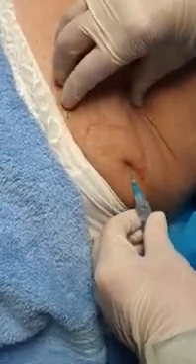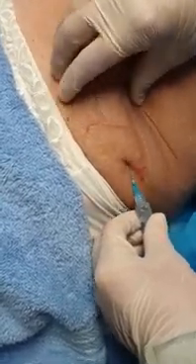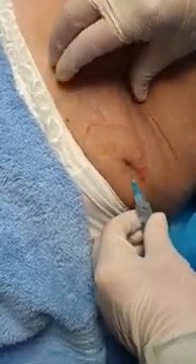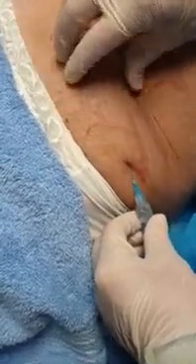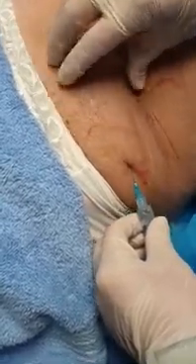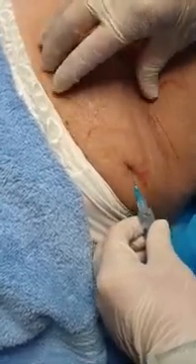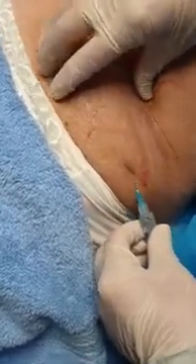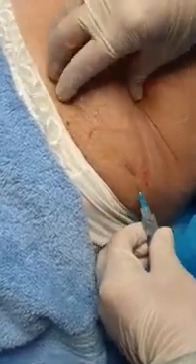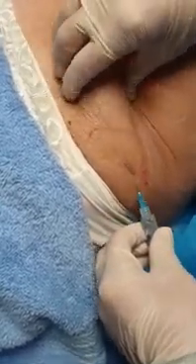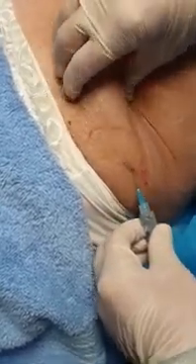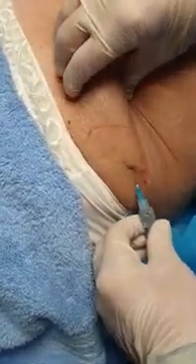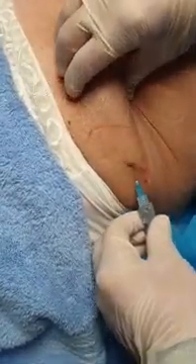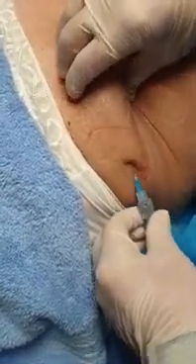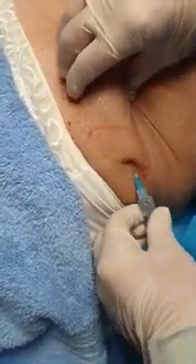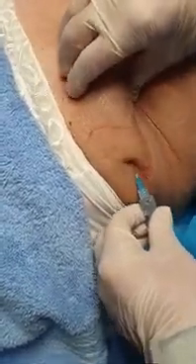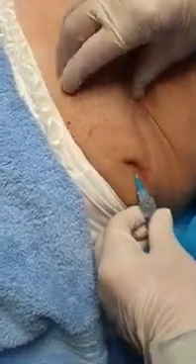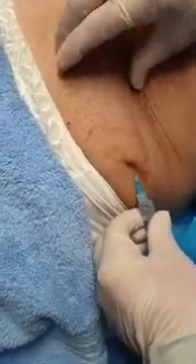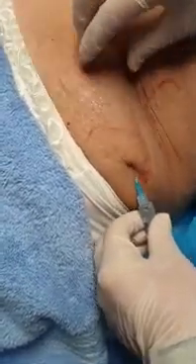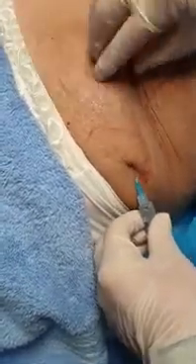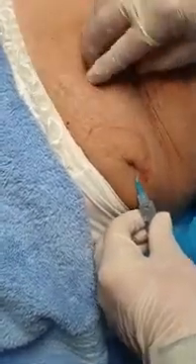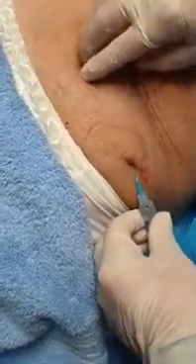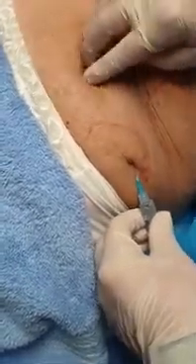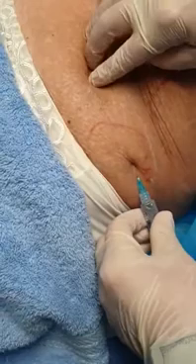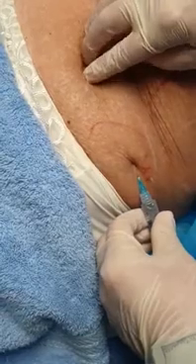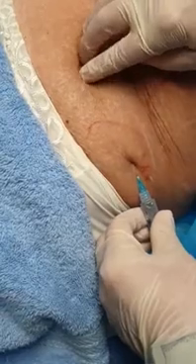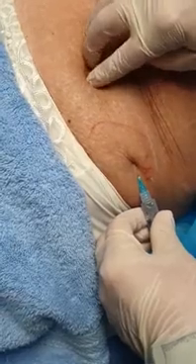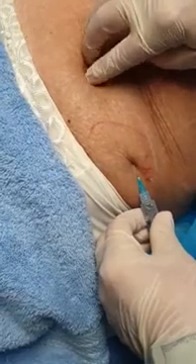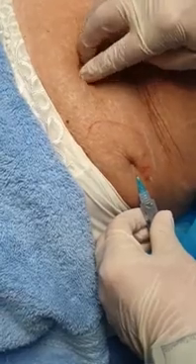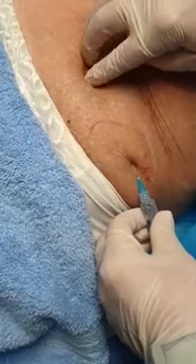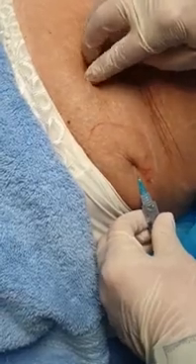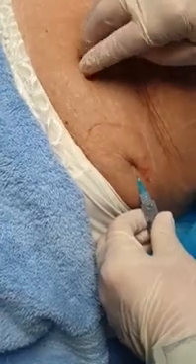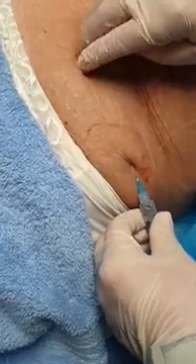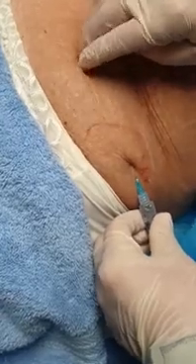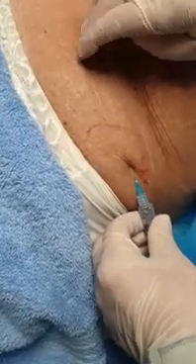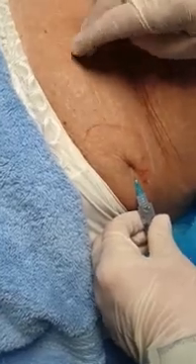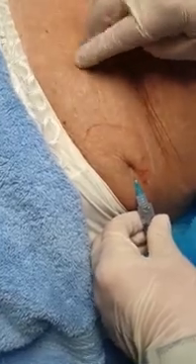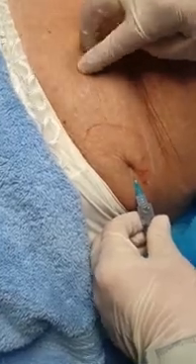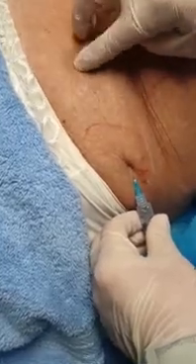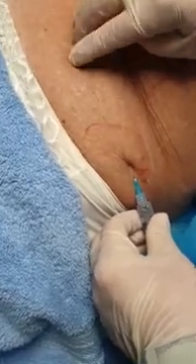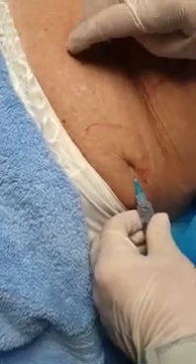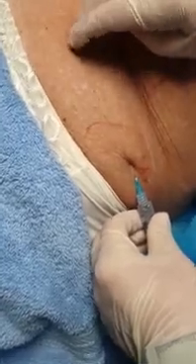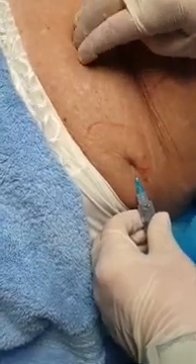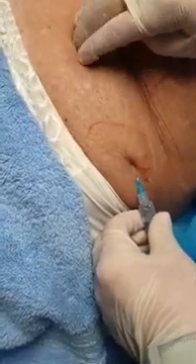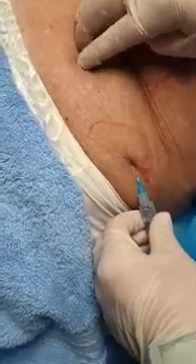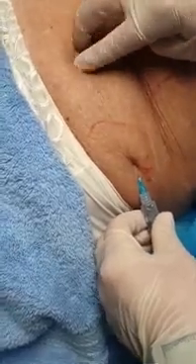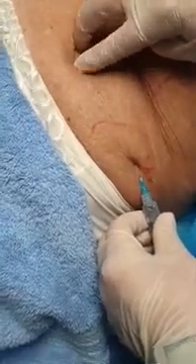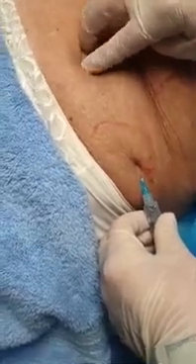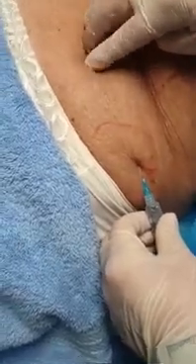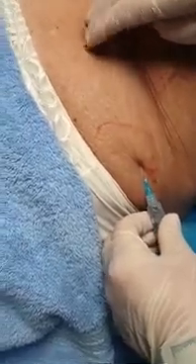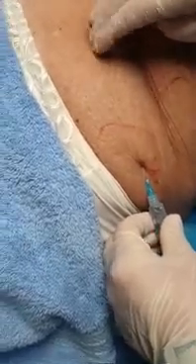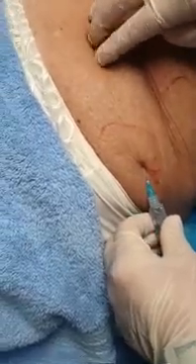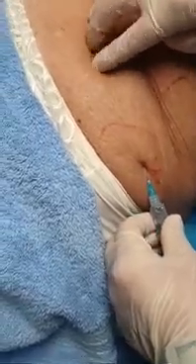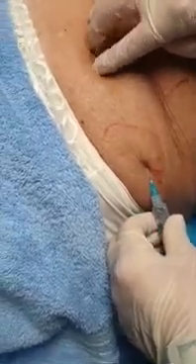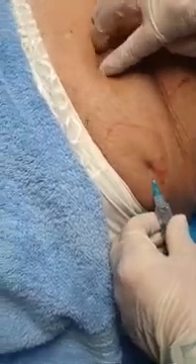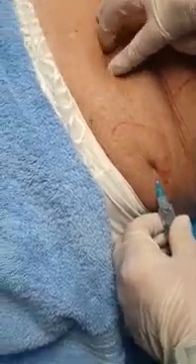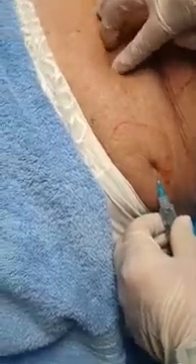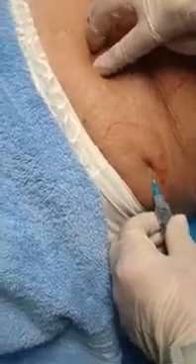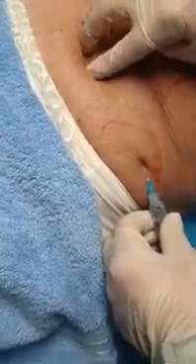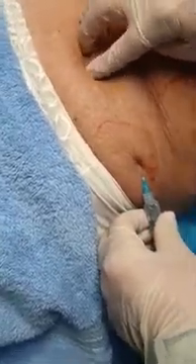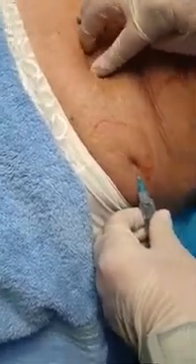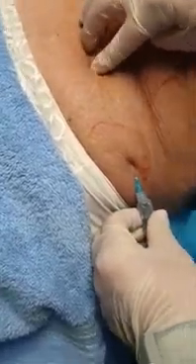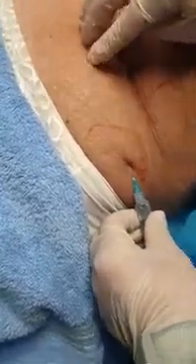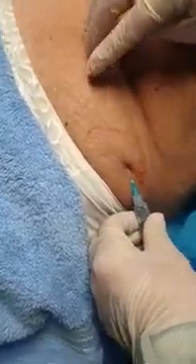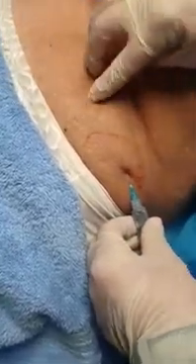How are you feeling, Paula? It literally feels like butter. It literally feels like popping sweet corn. Just feel a bit — a little pressure at the entry point. That's great.